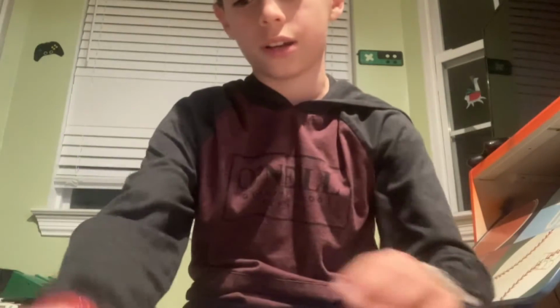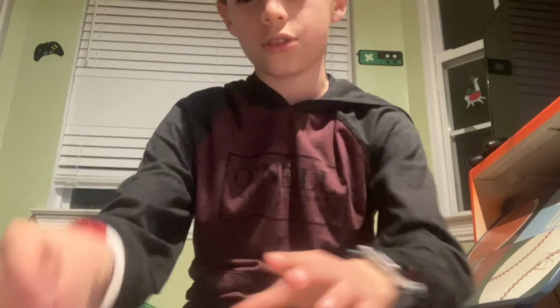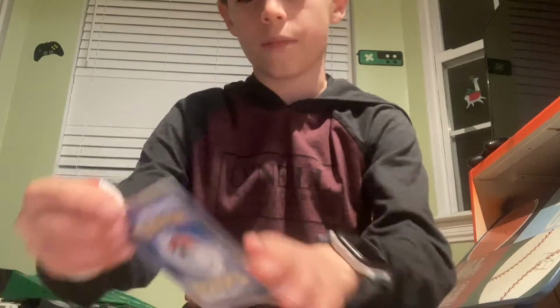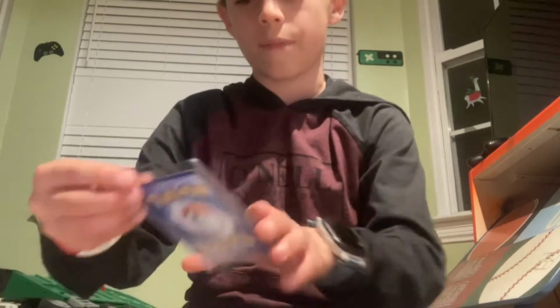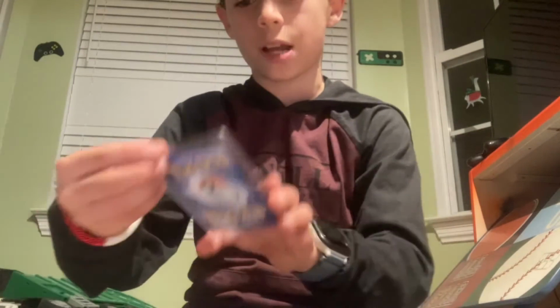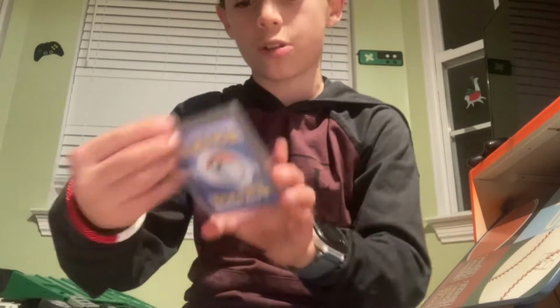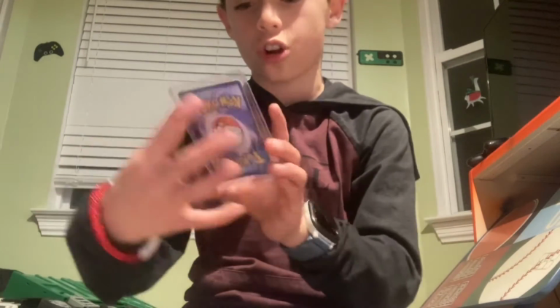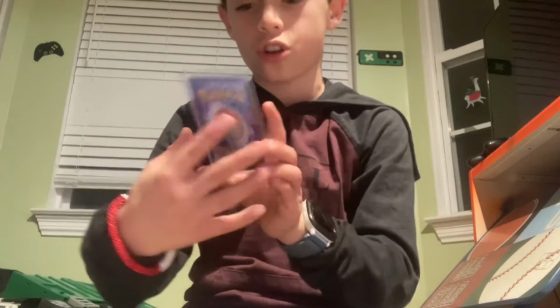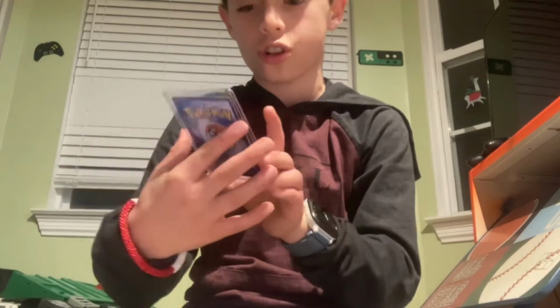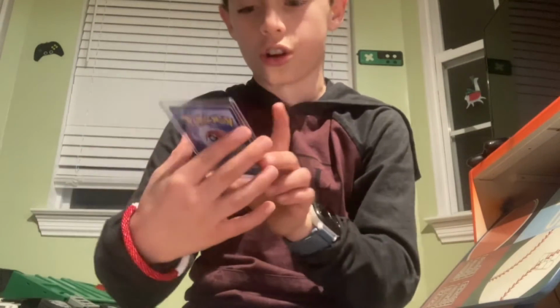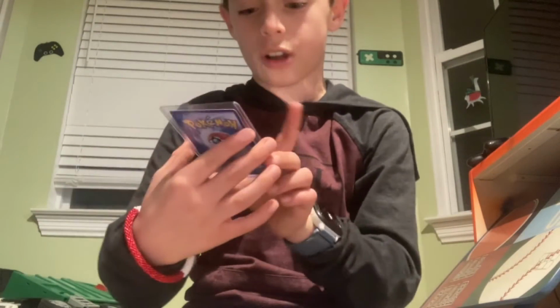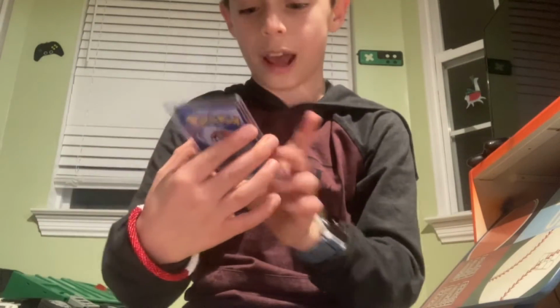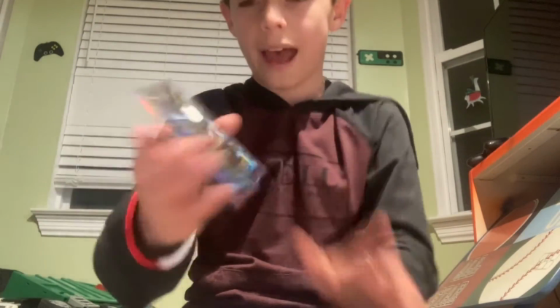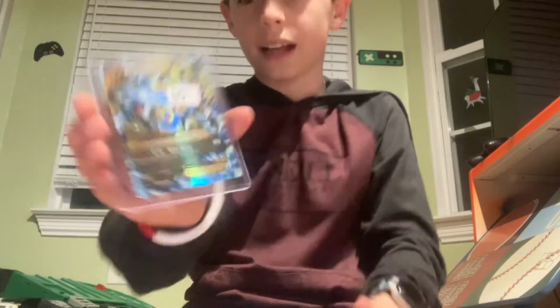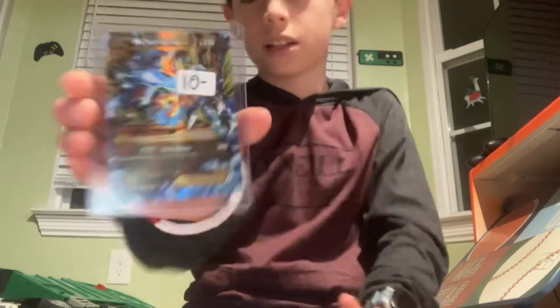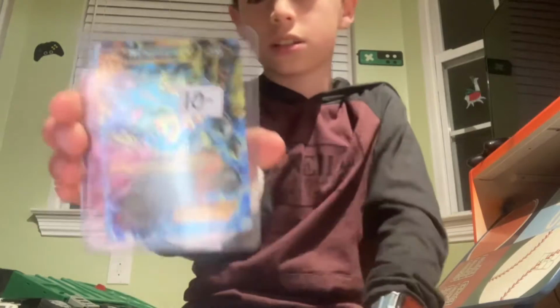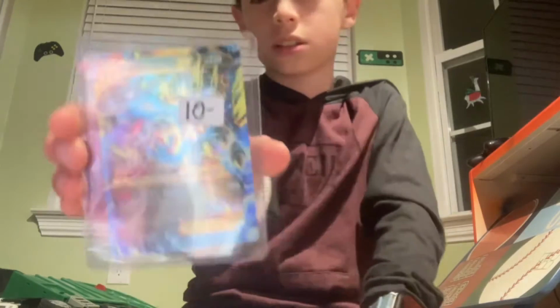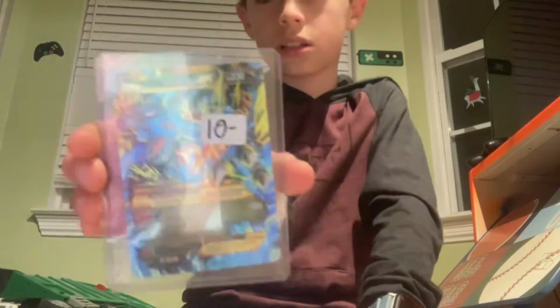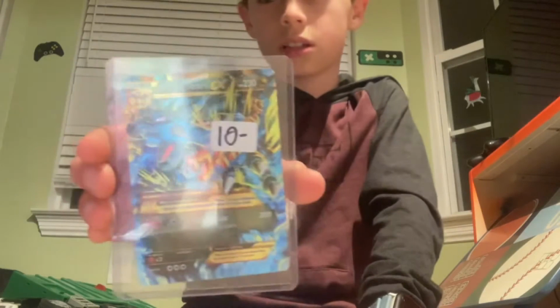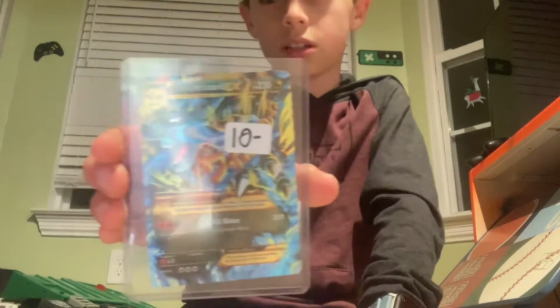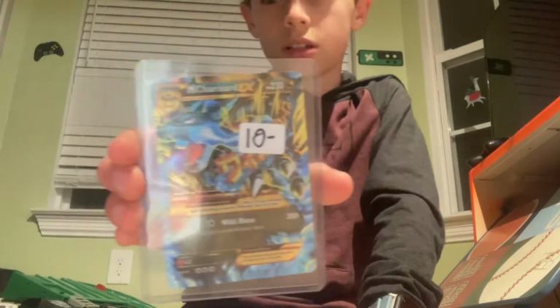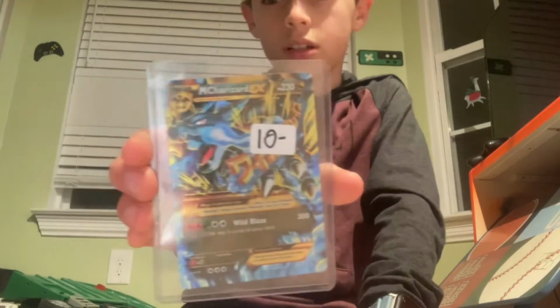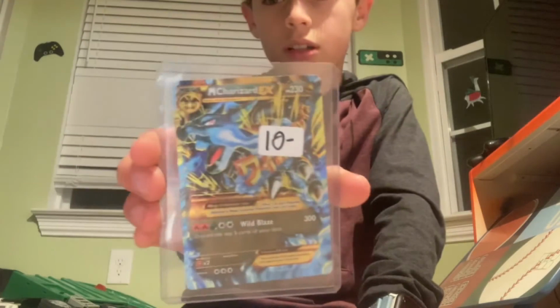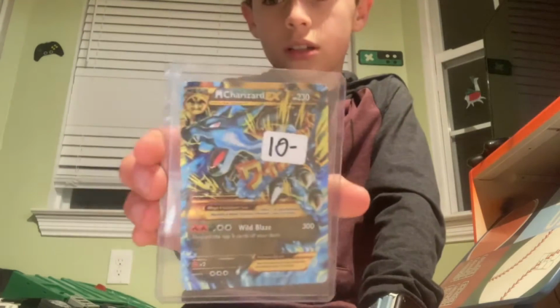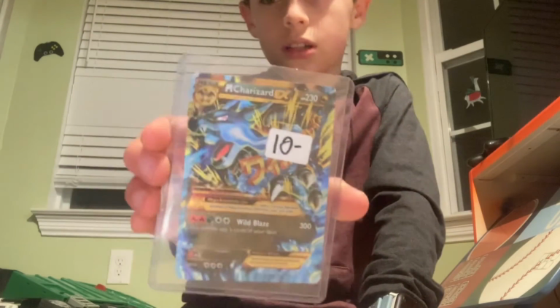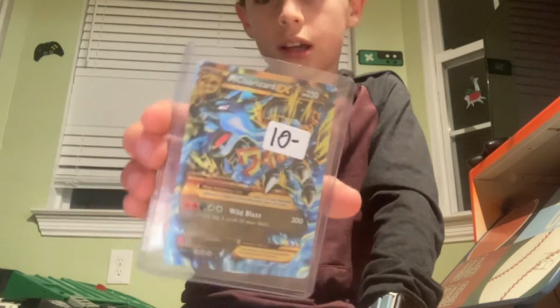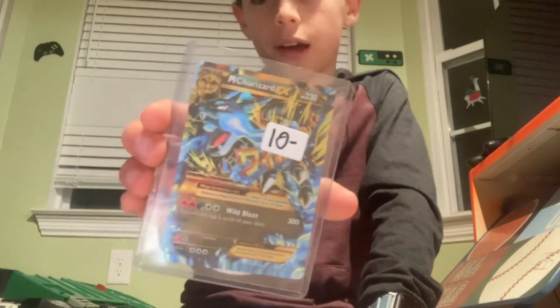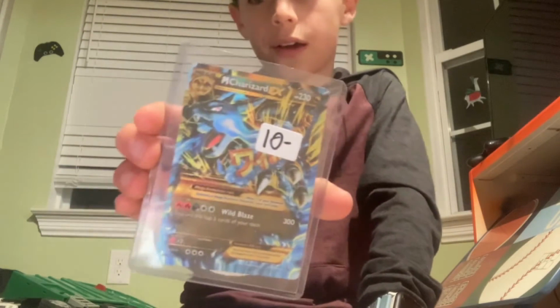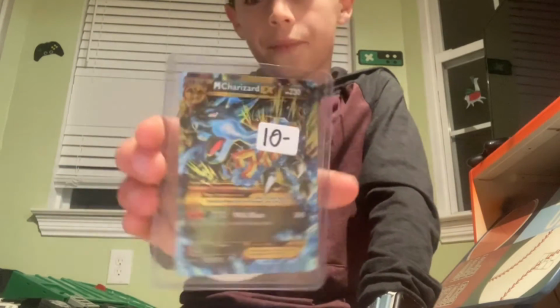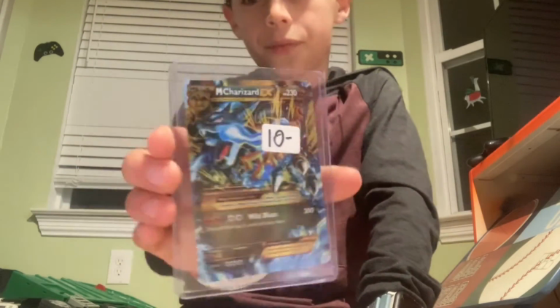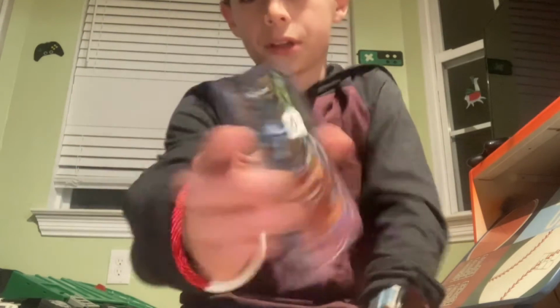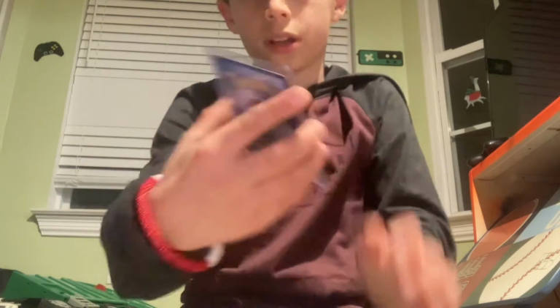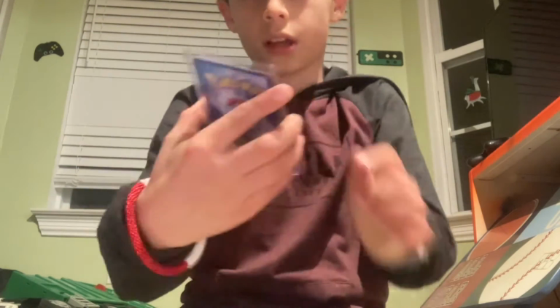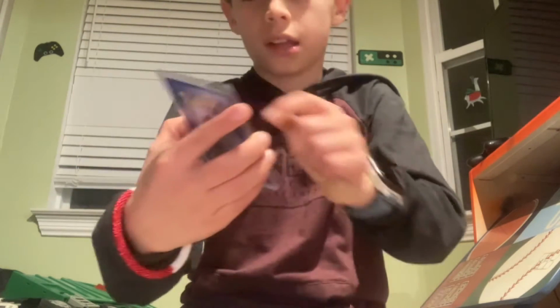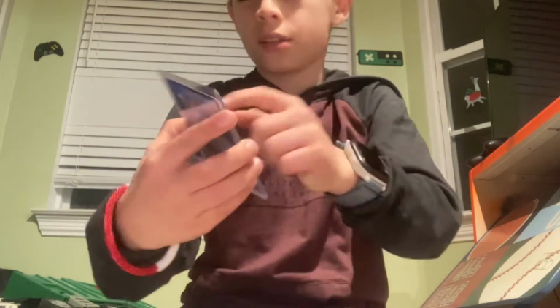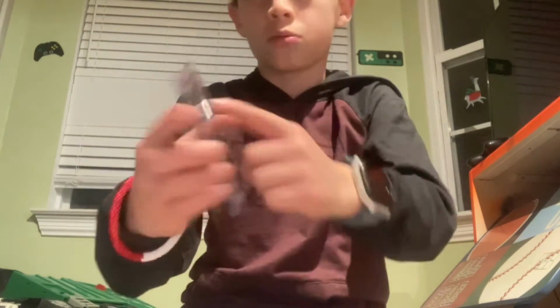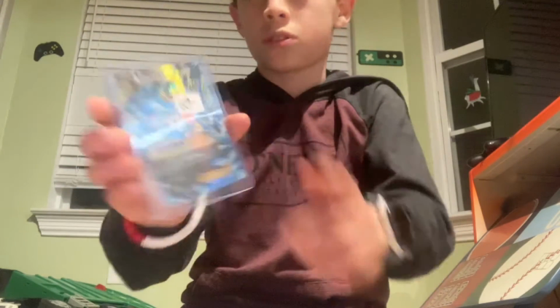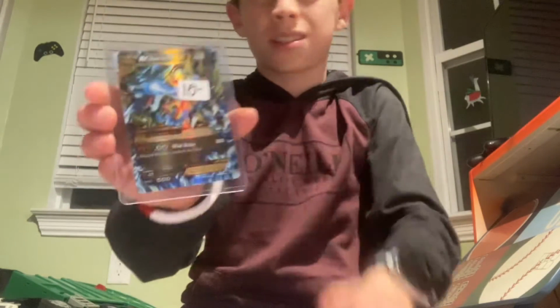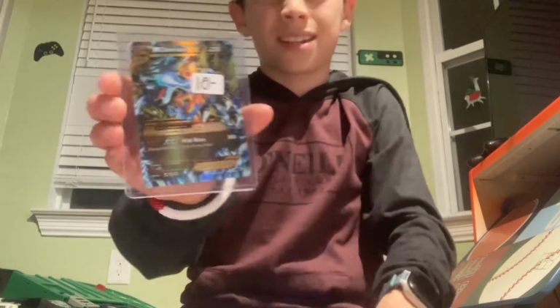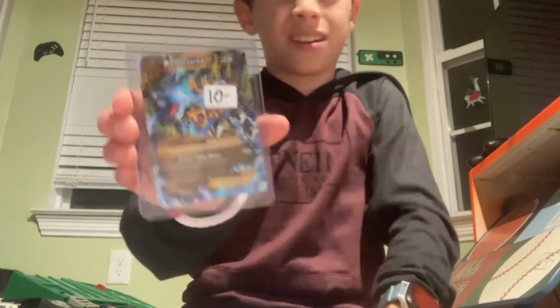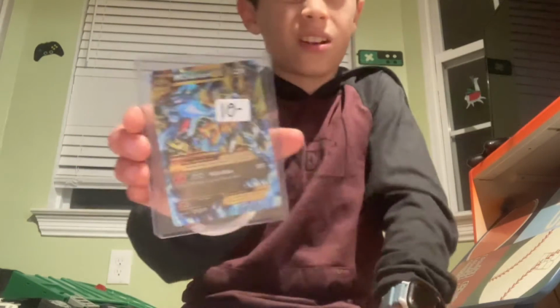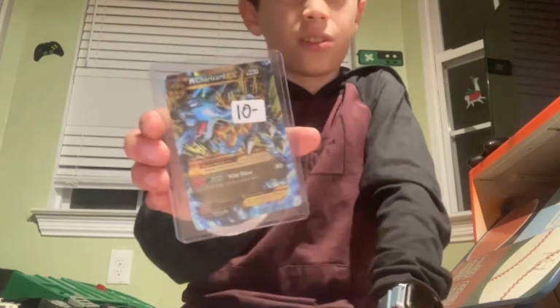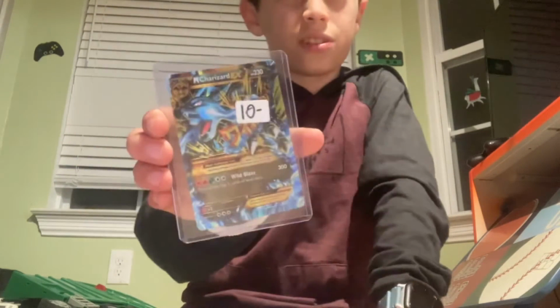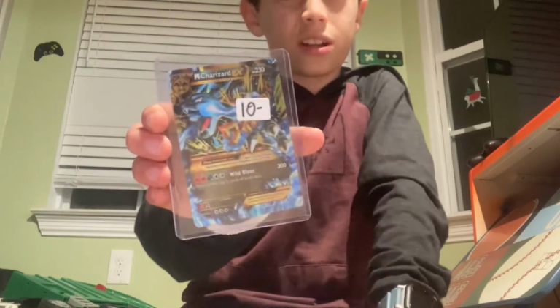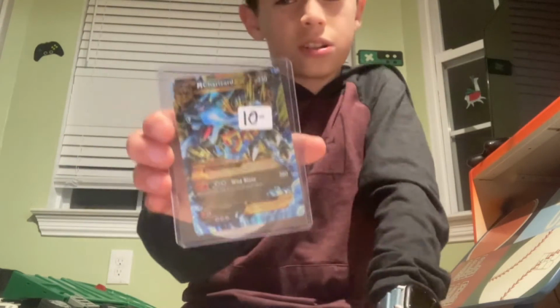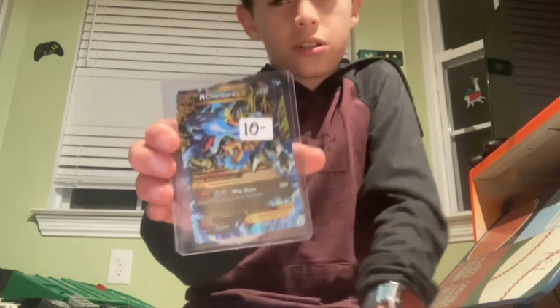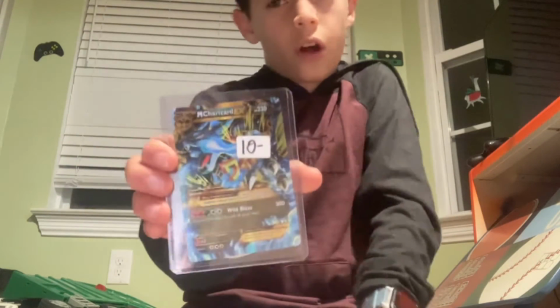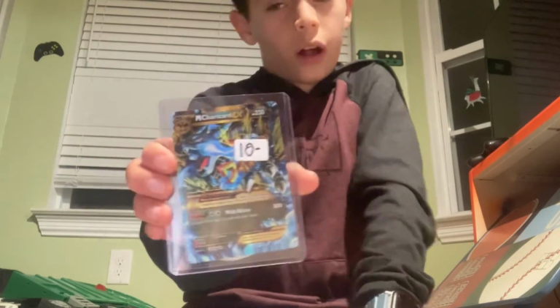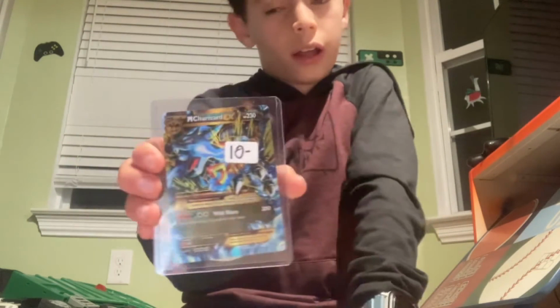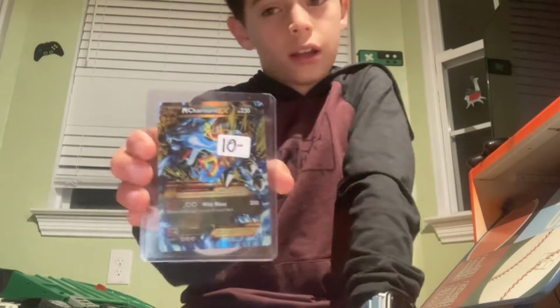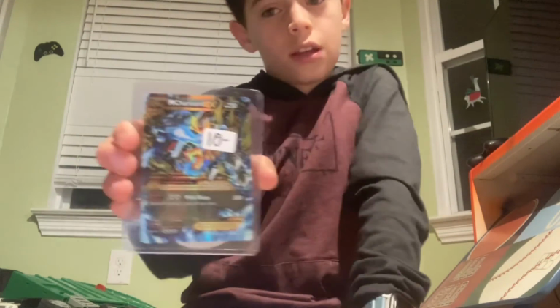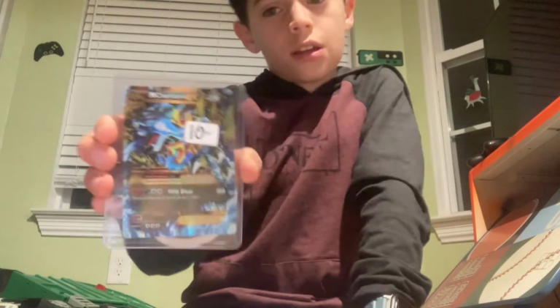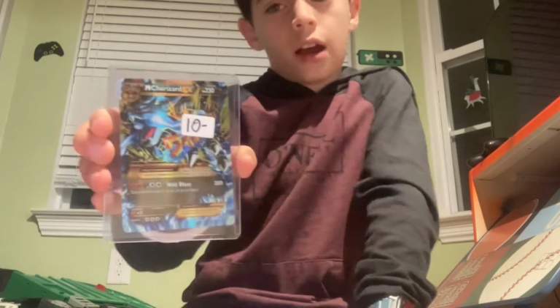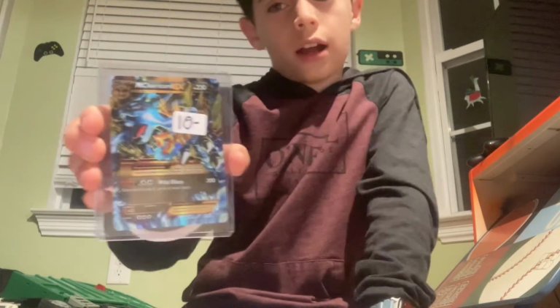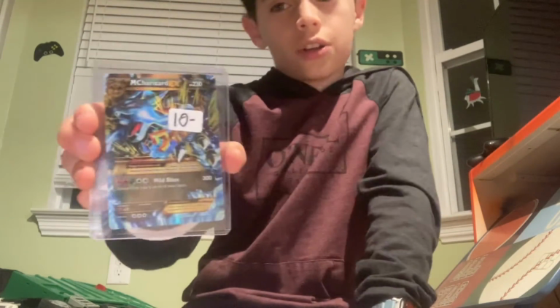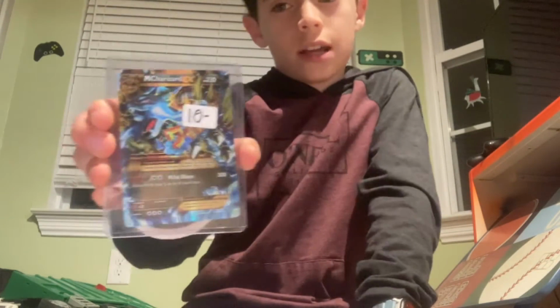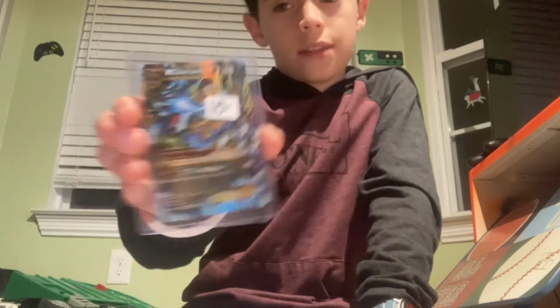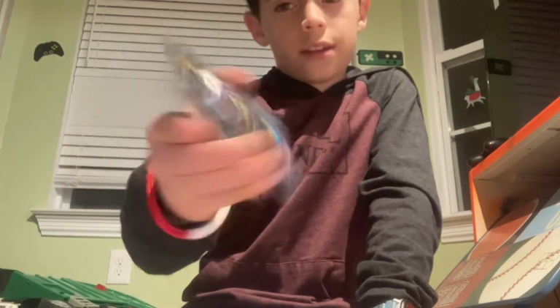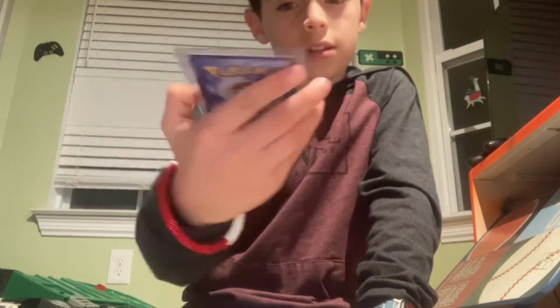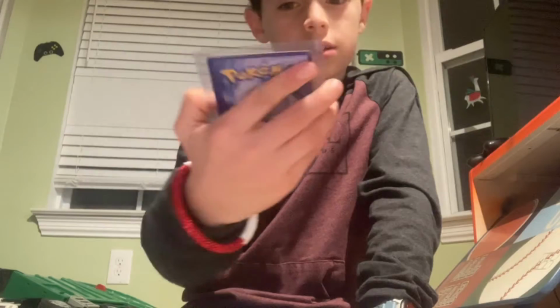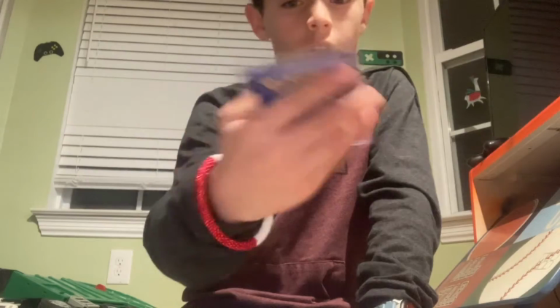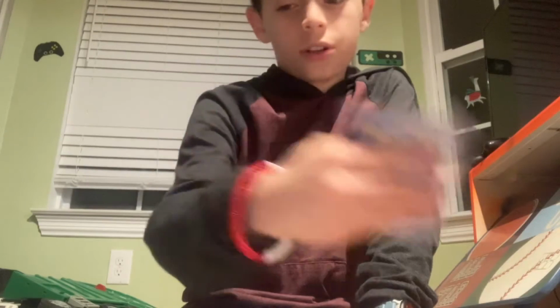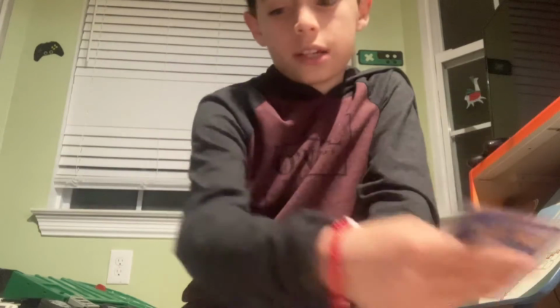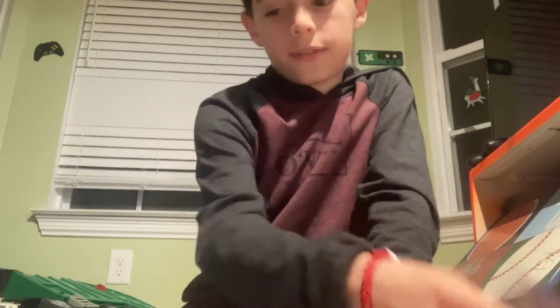Here's the Mega Charizard EX. This wasn't $10. I just had this card saver.